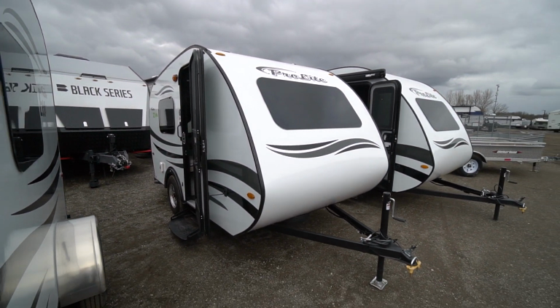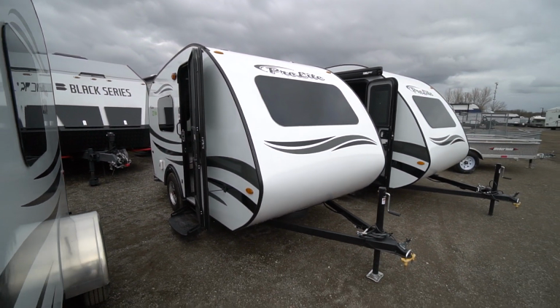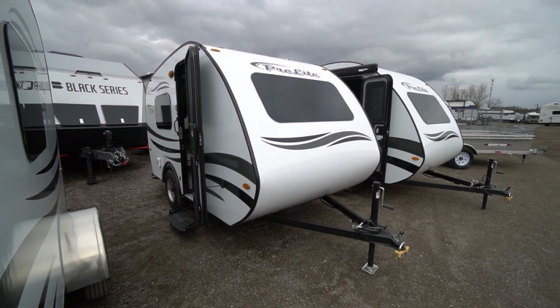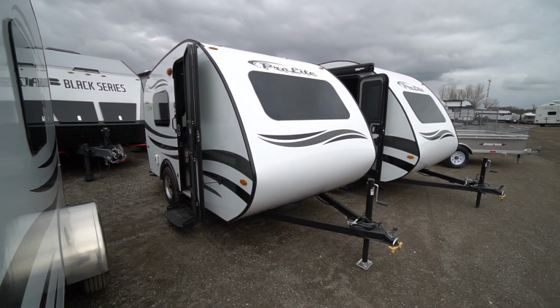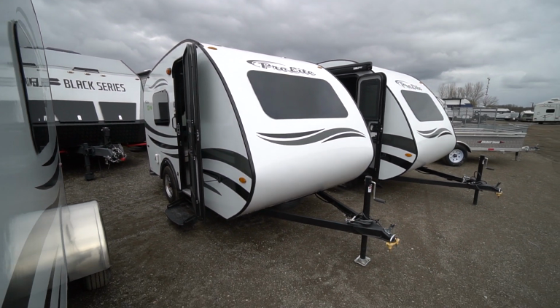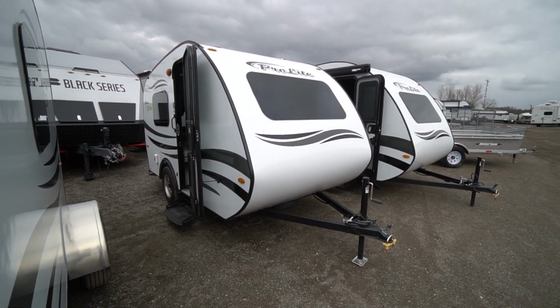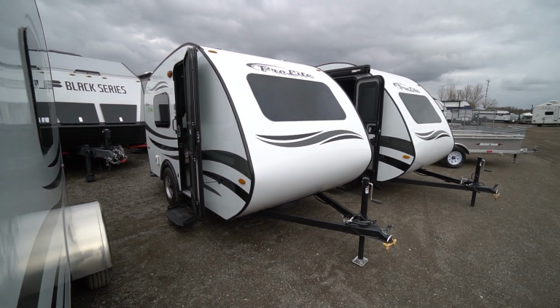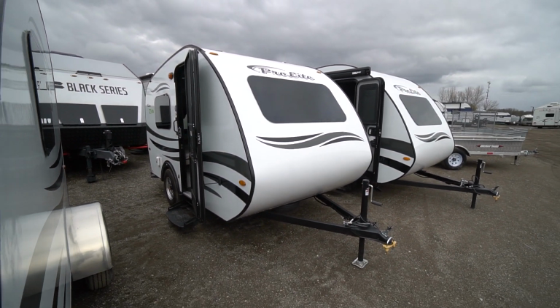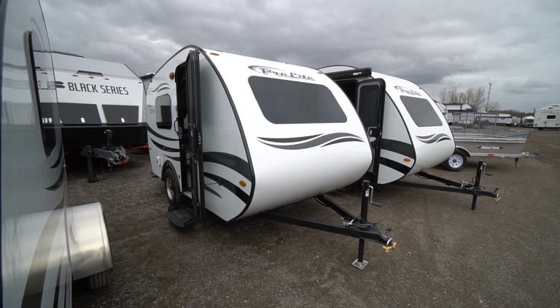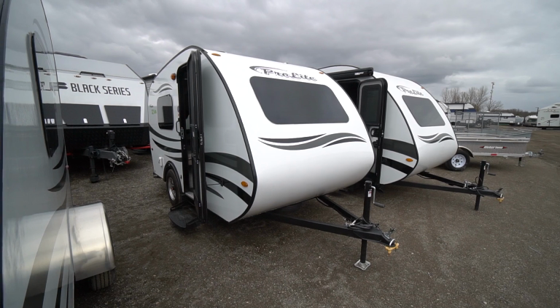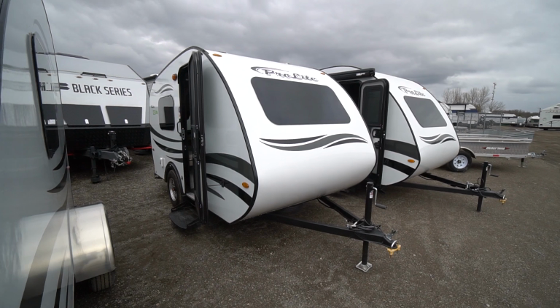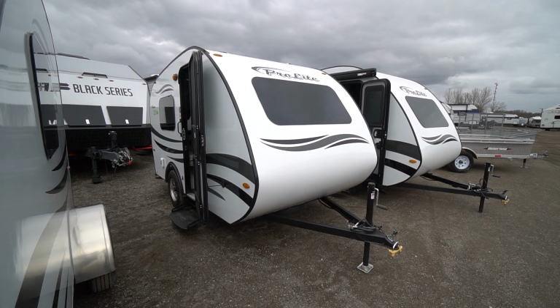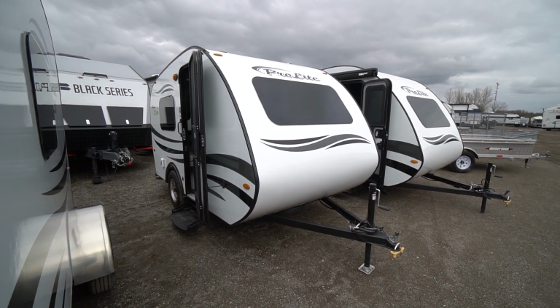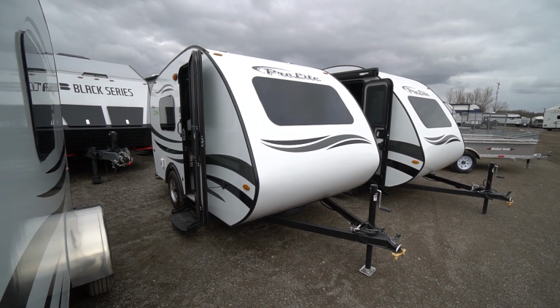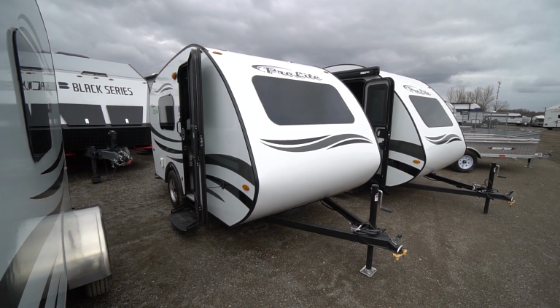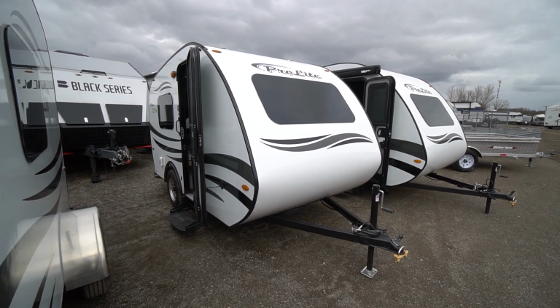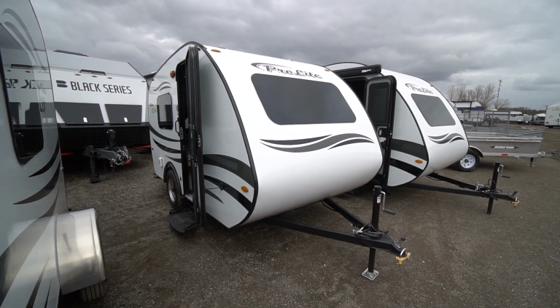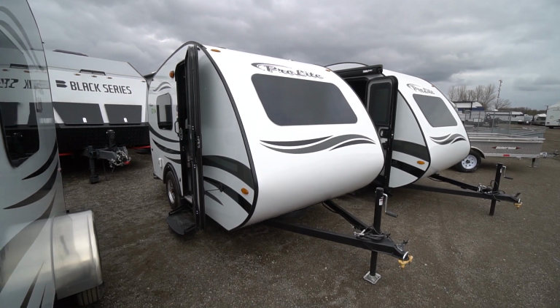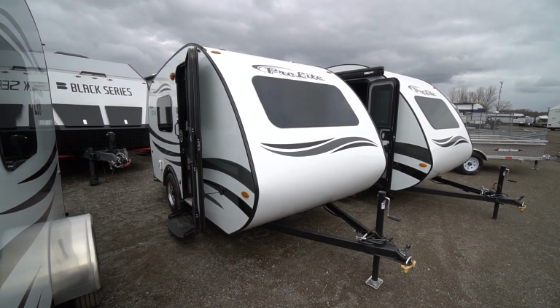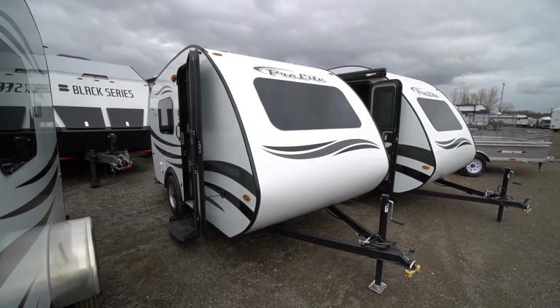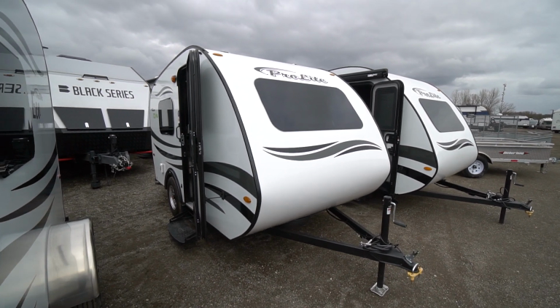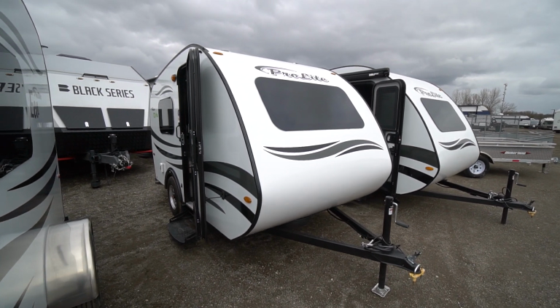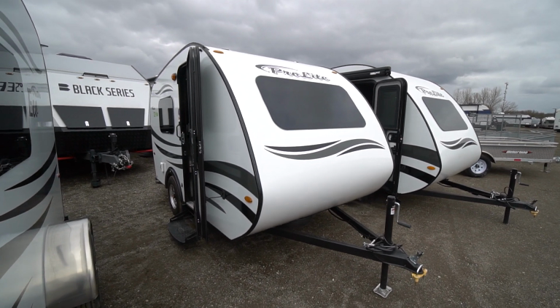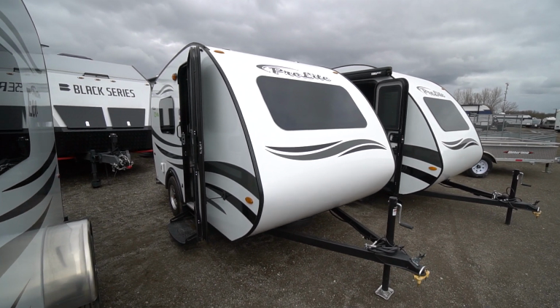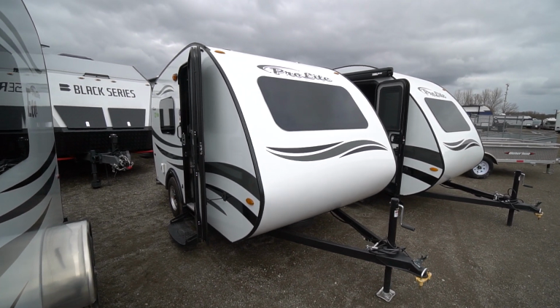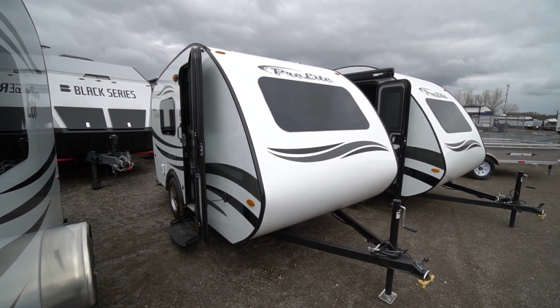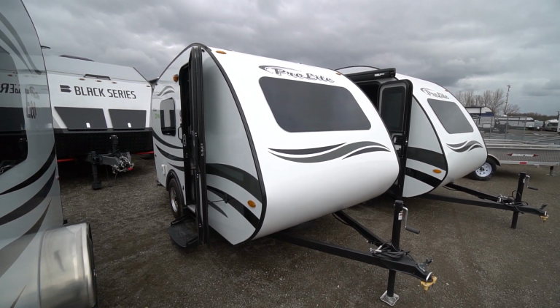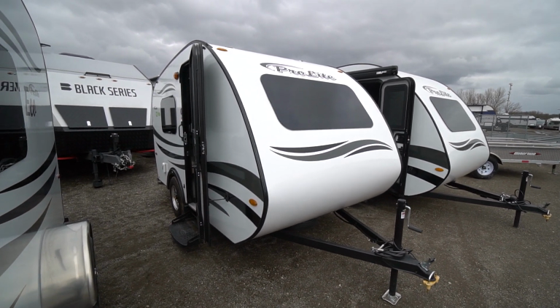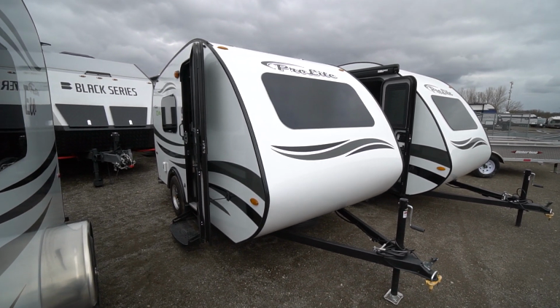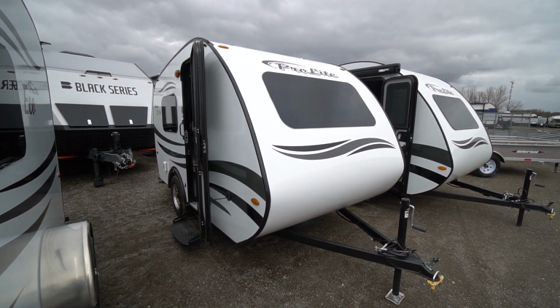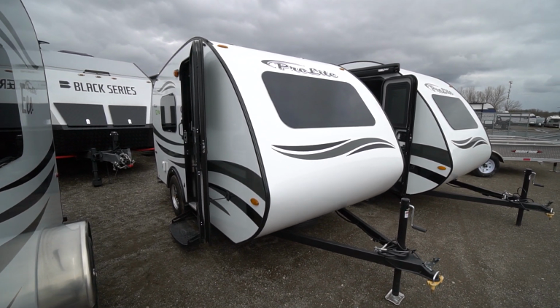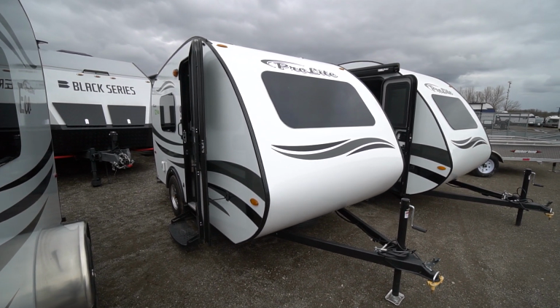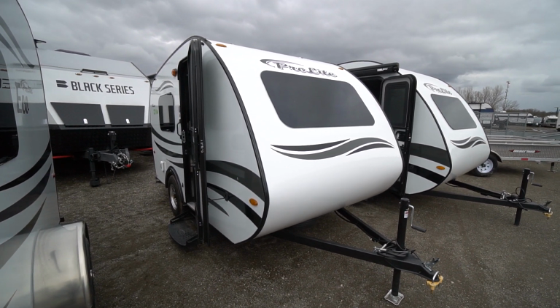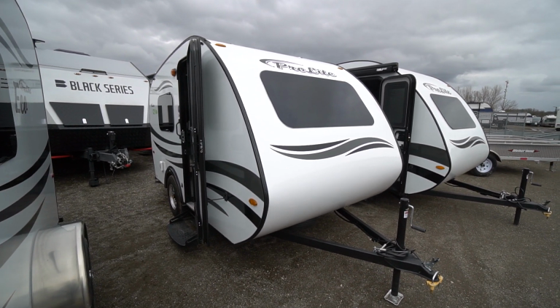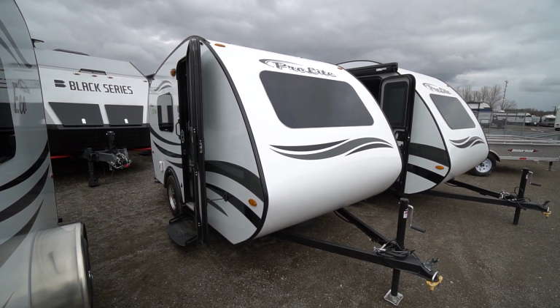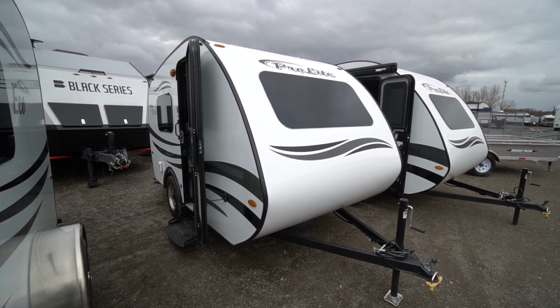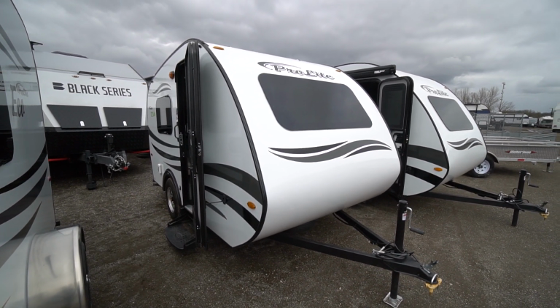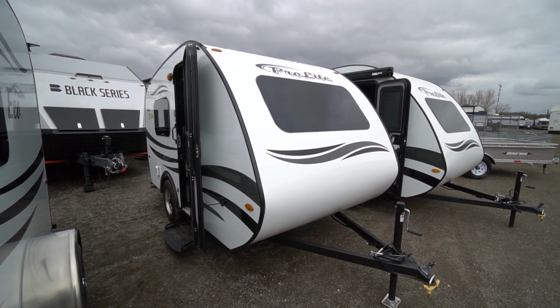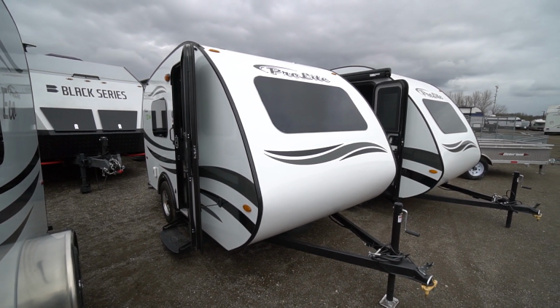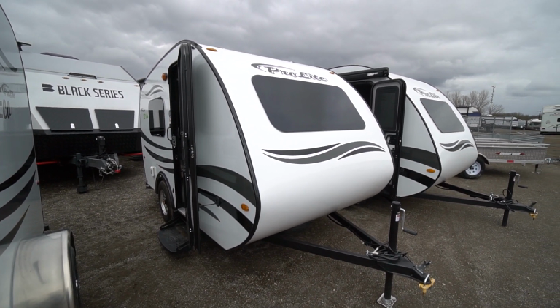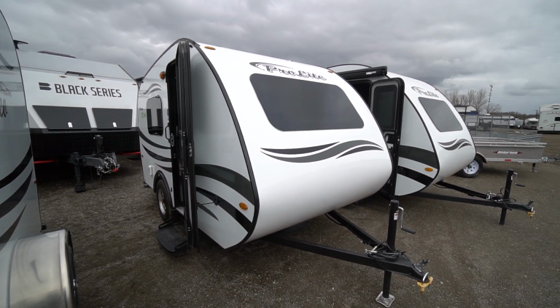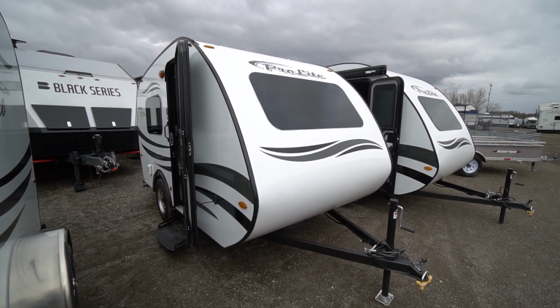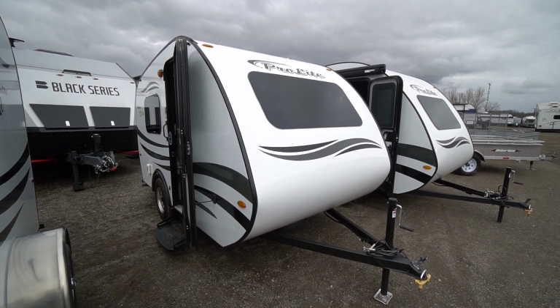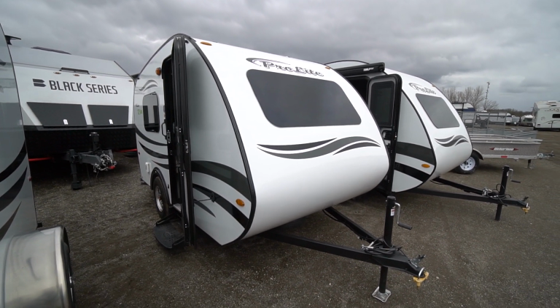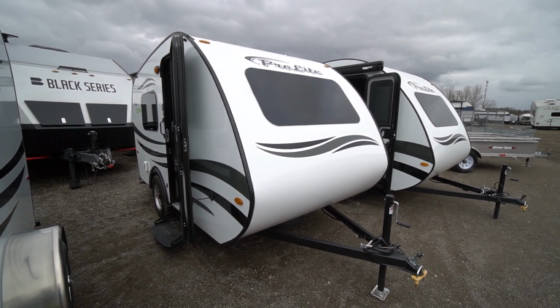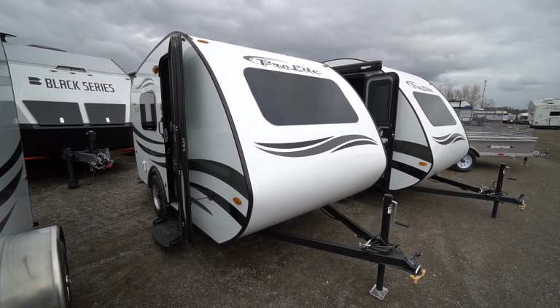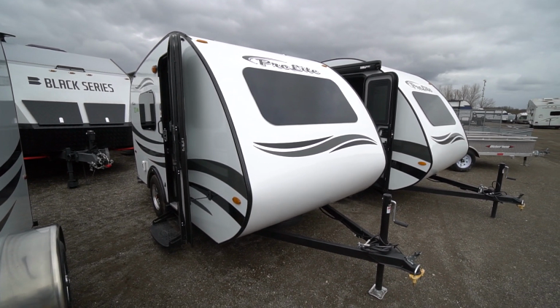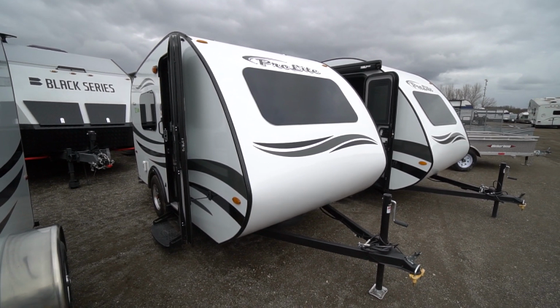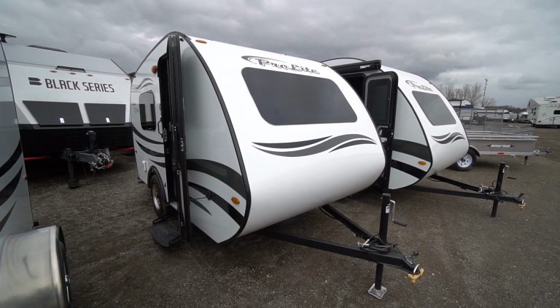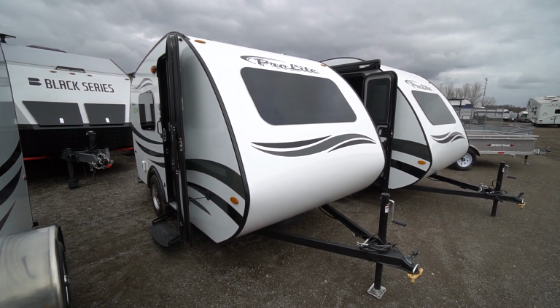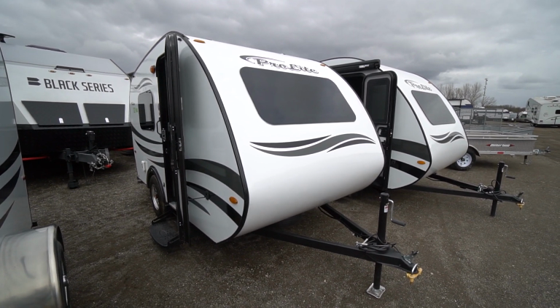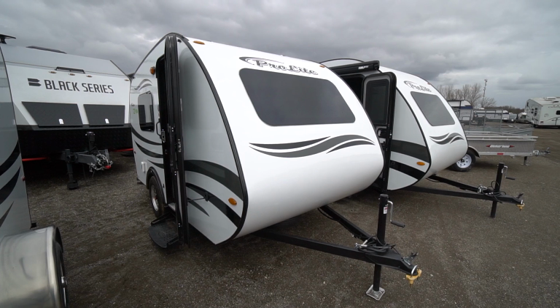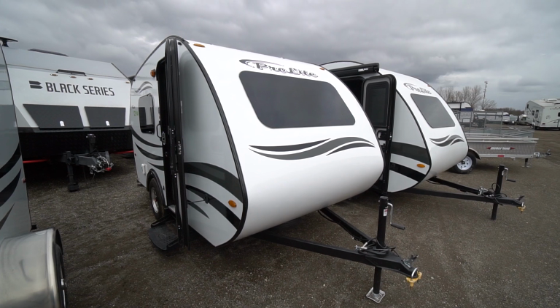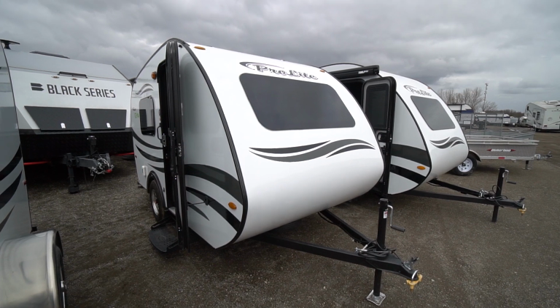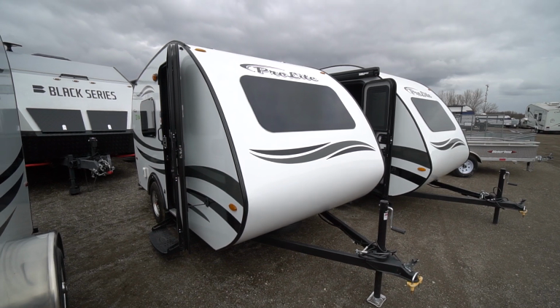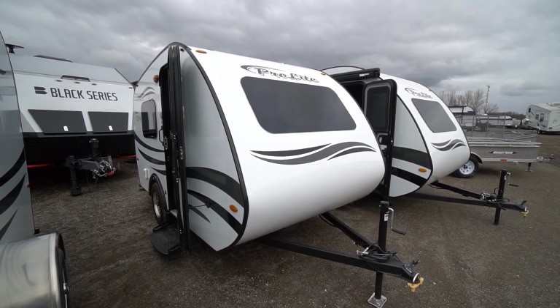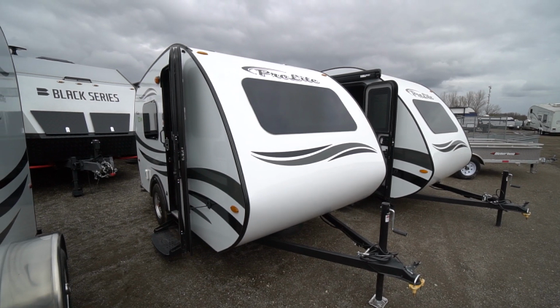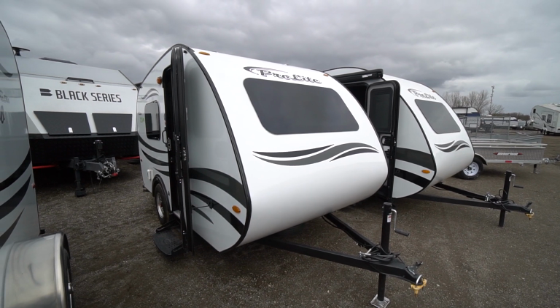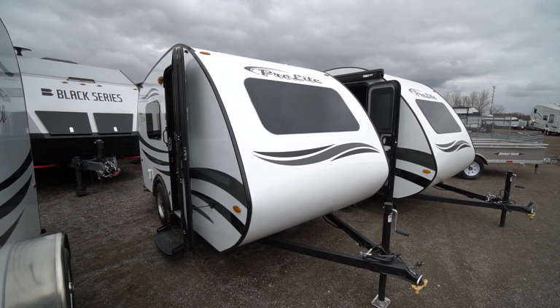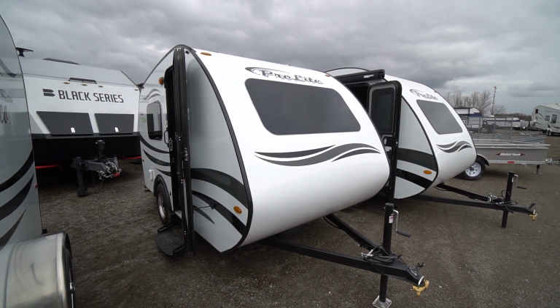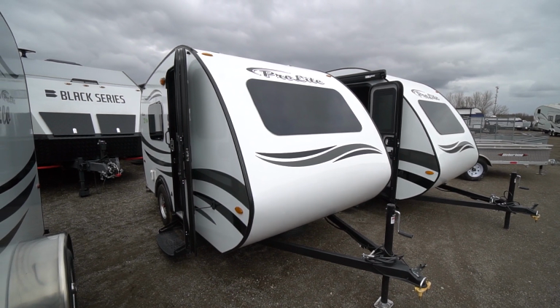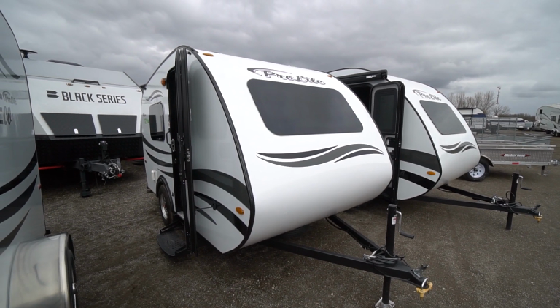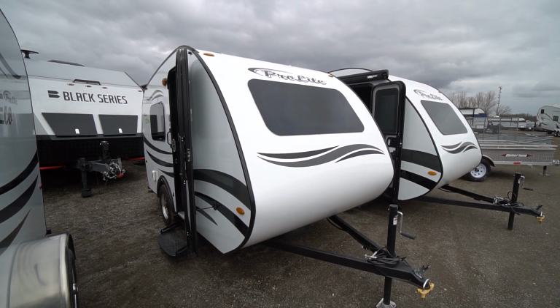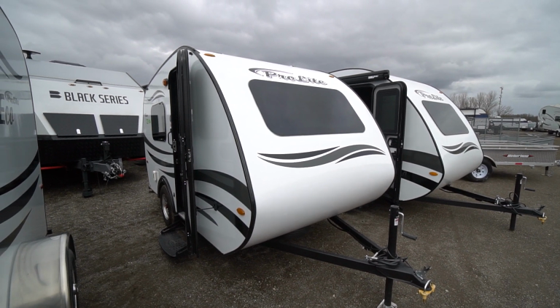Come check out the 12V all-electric camper for cars at Long Haul in Listowel.